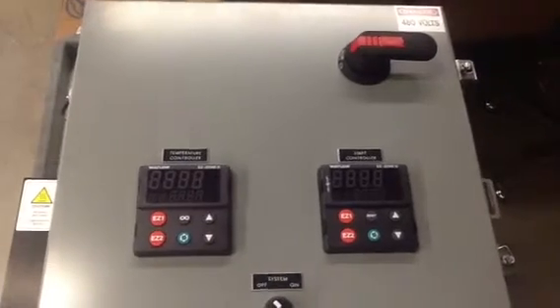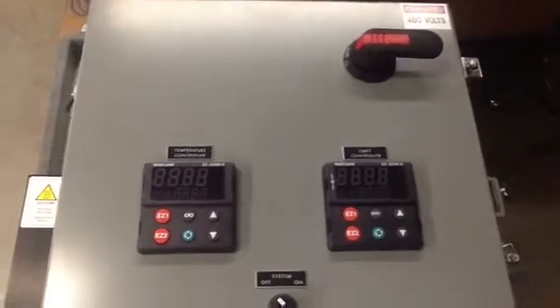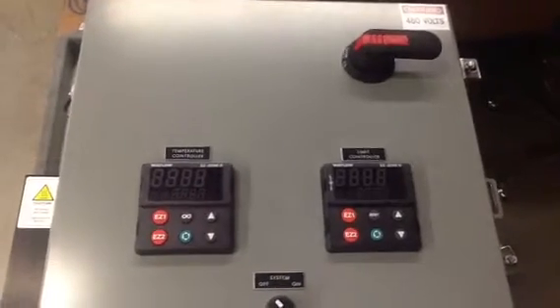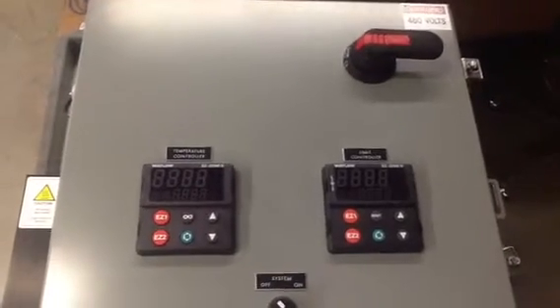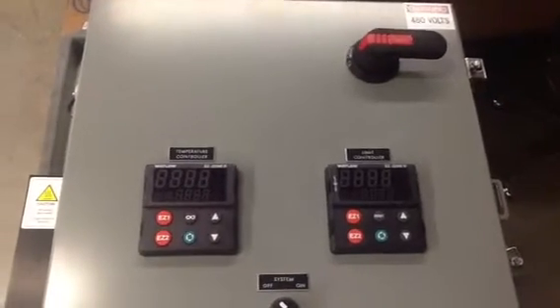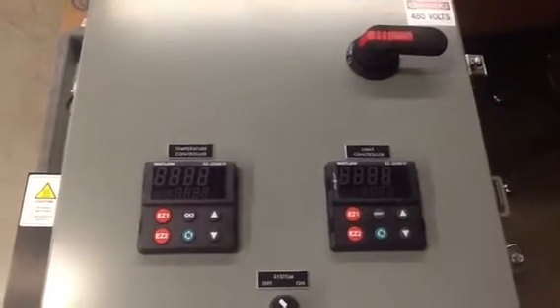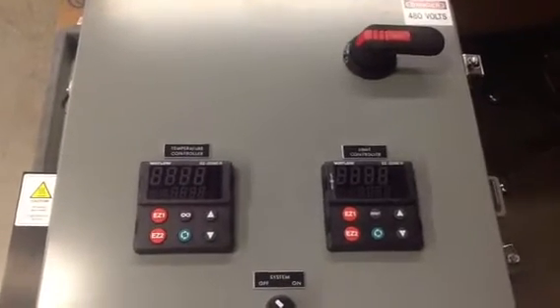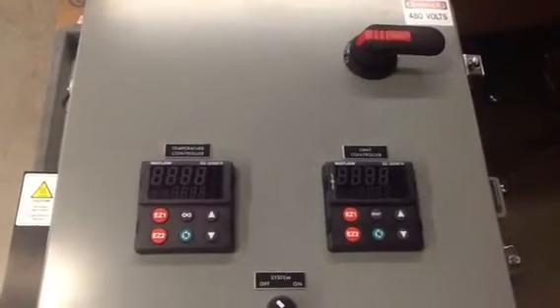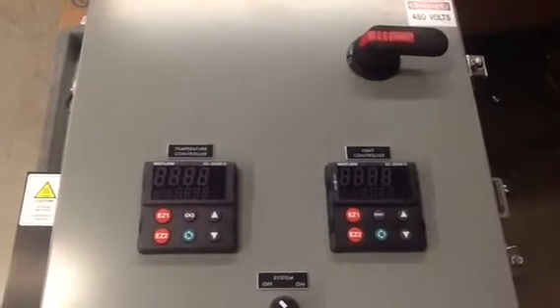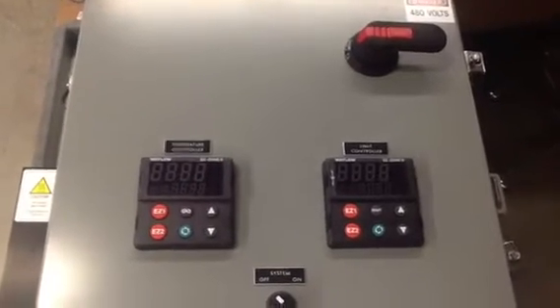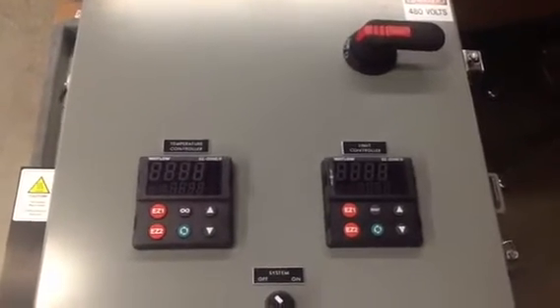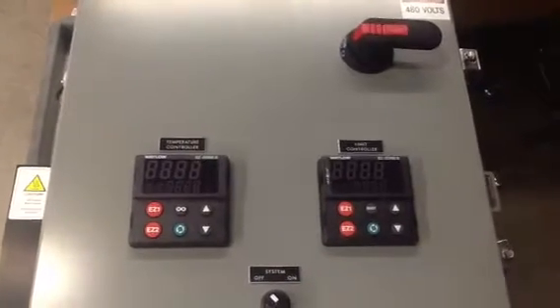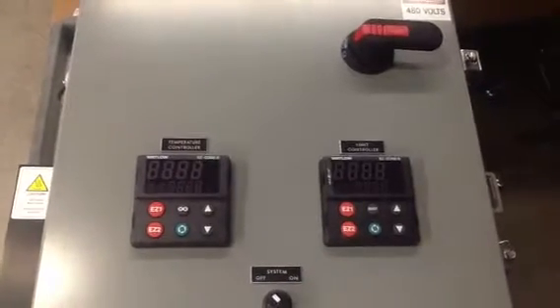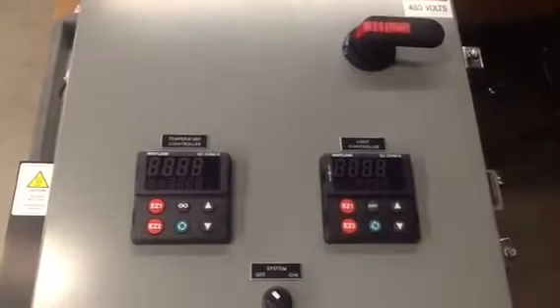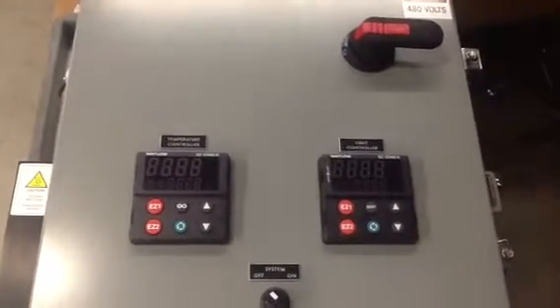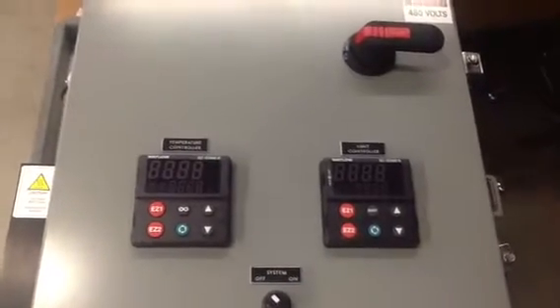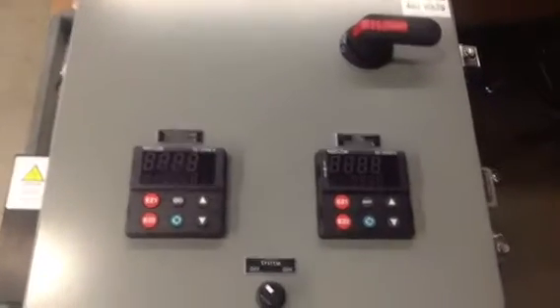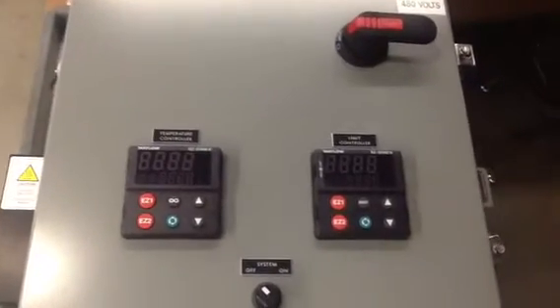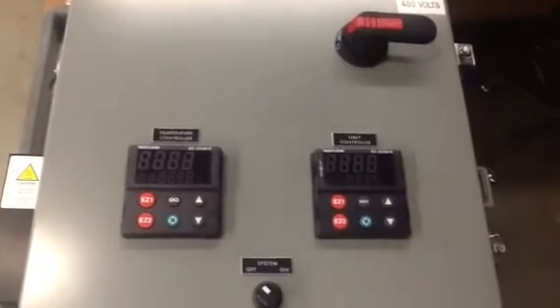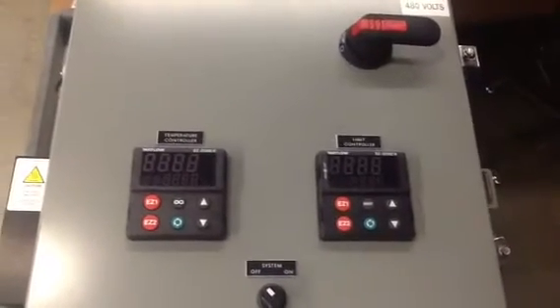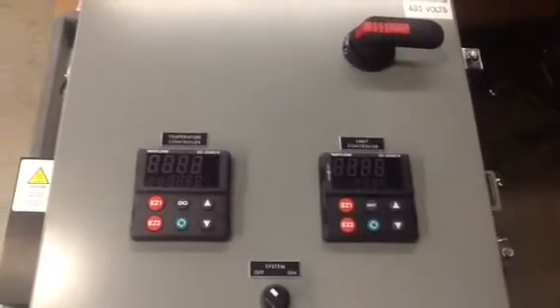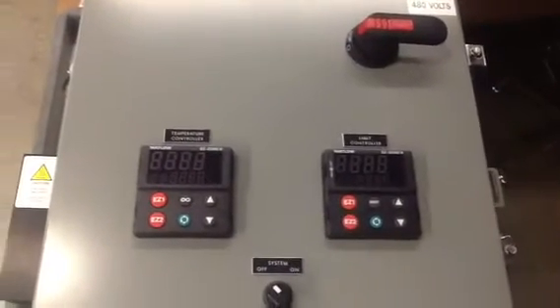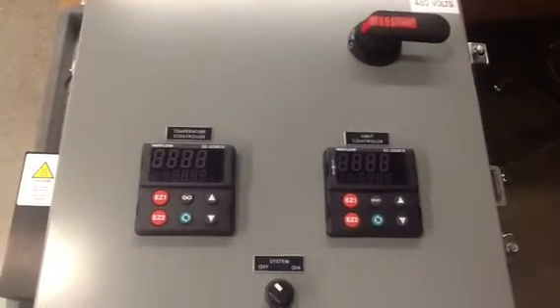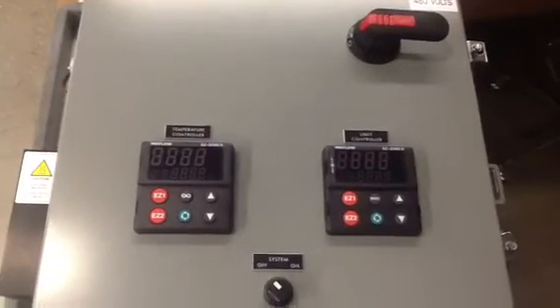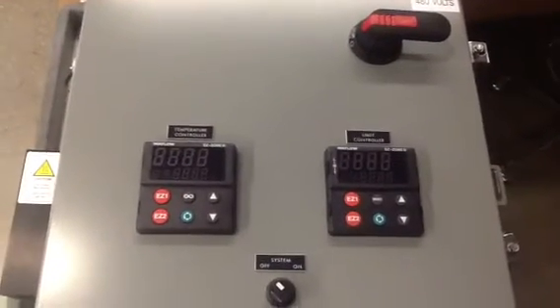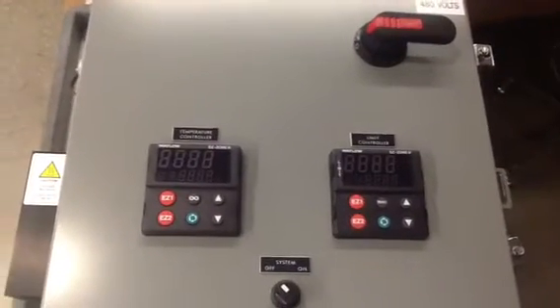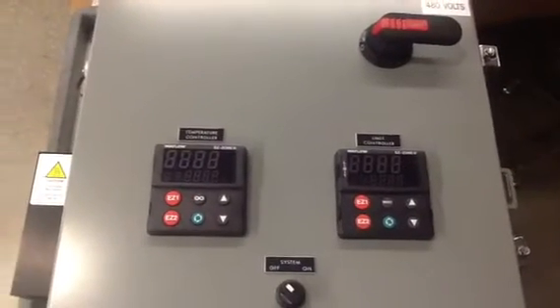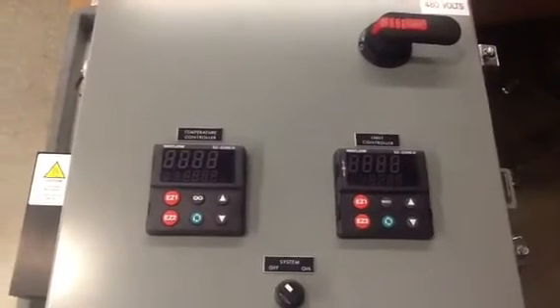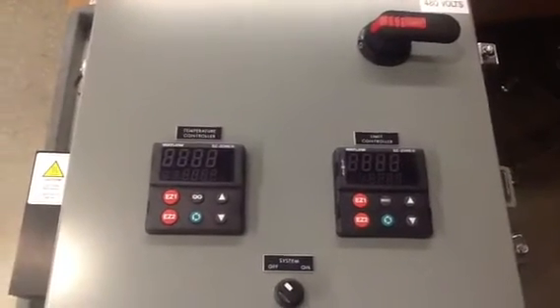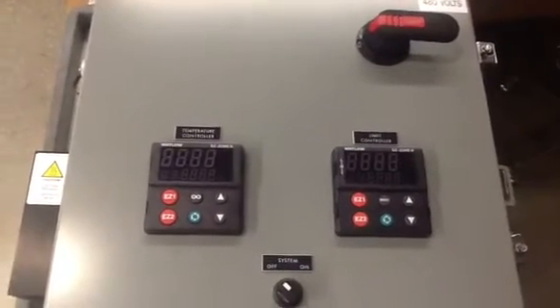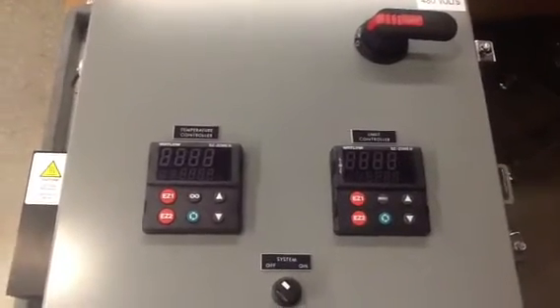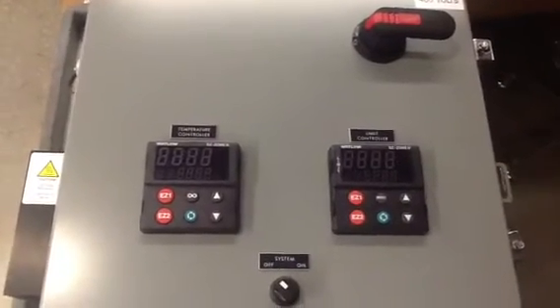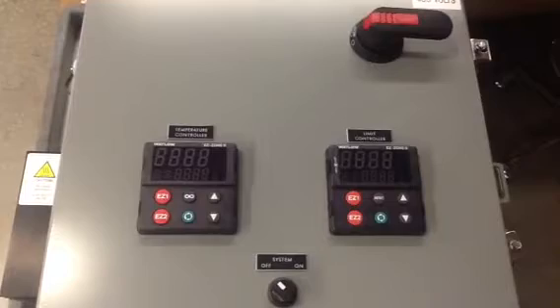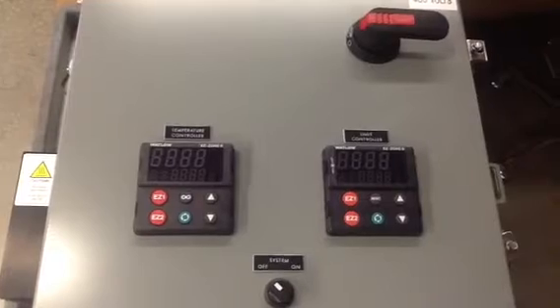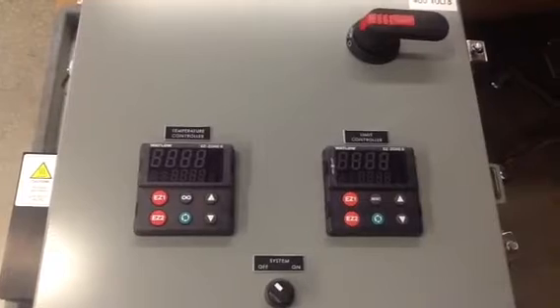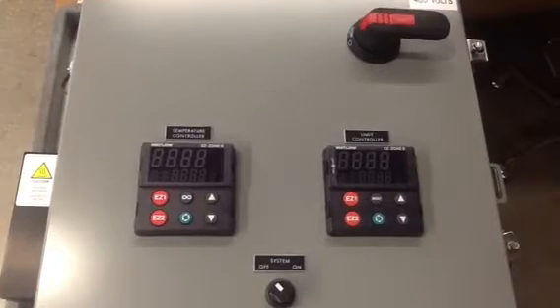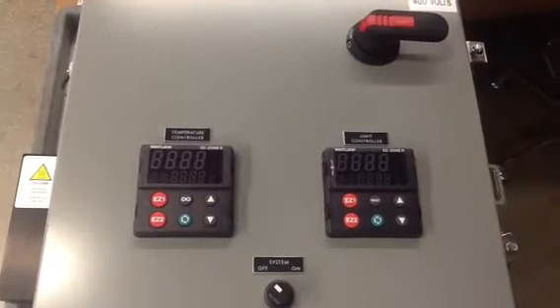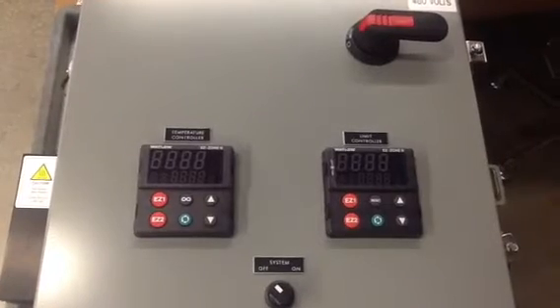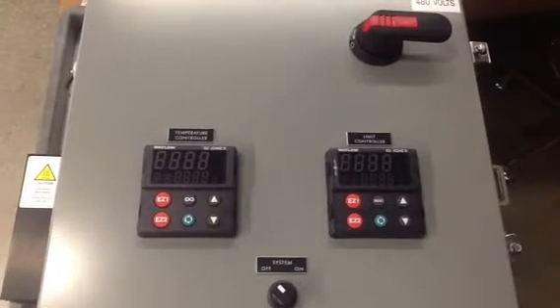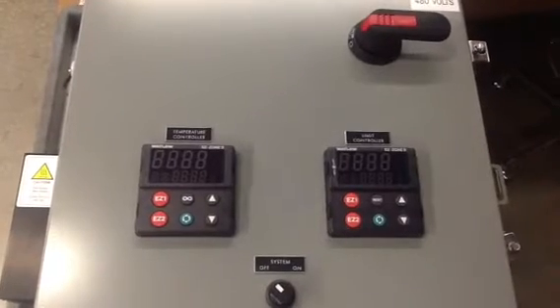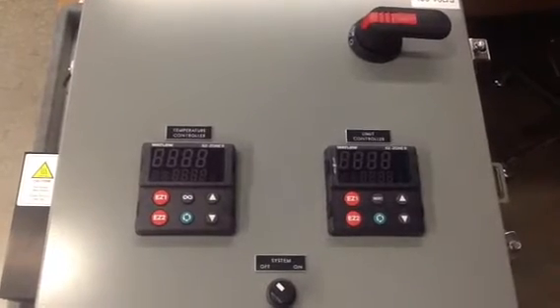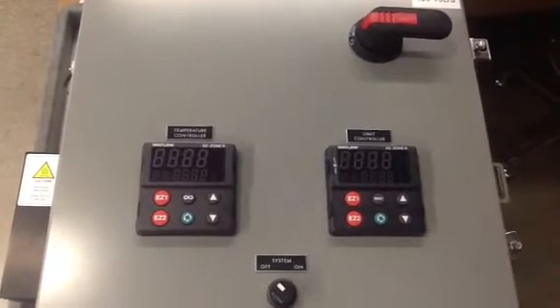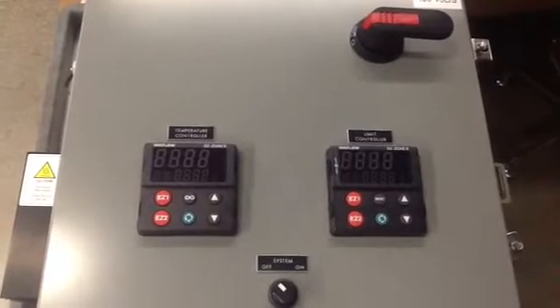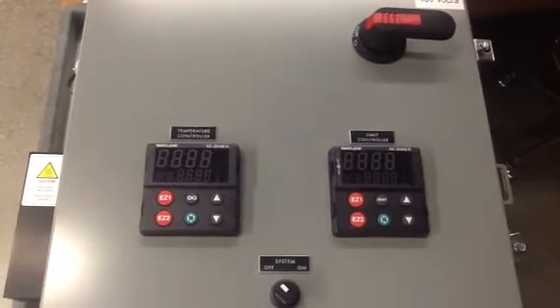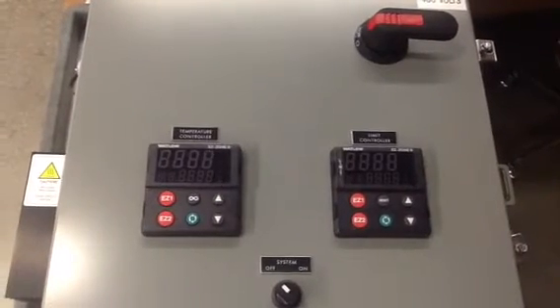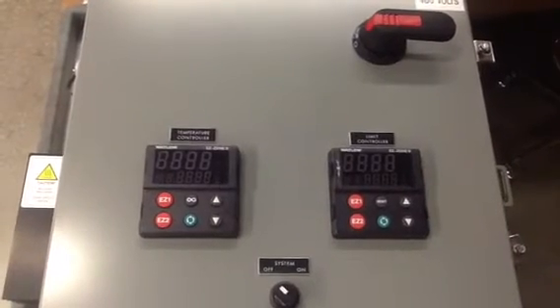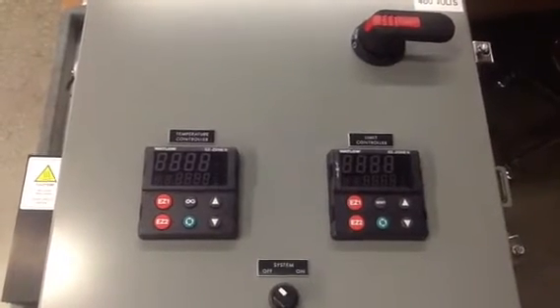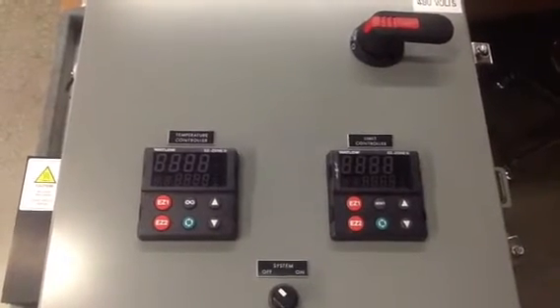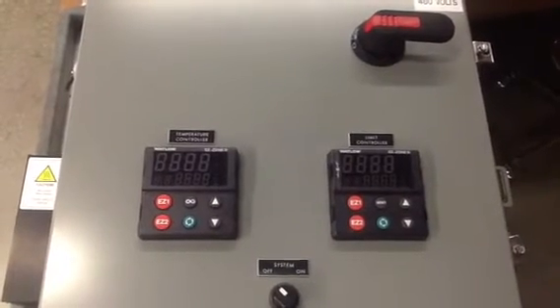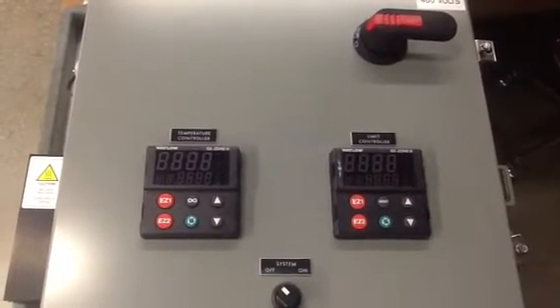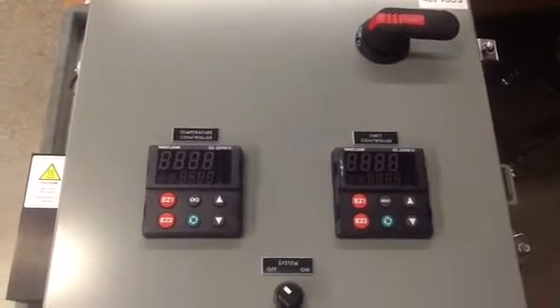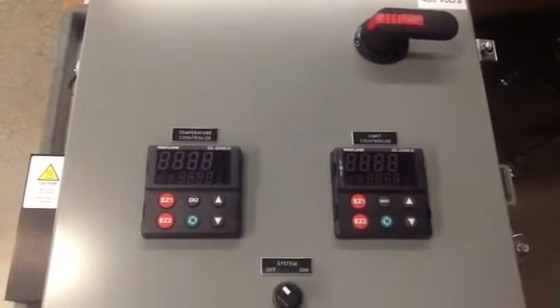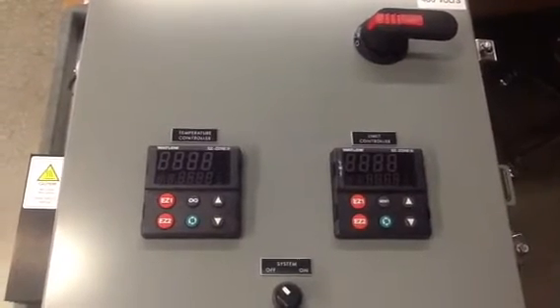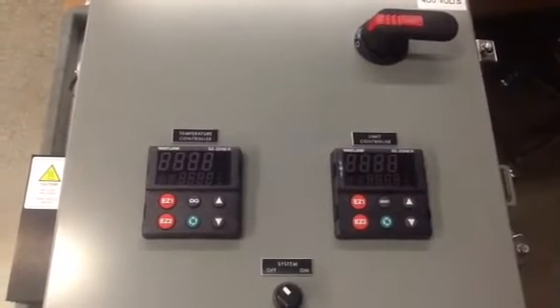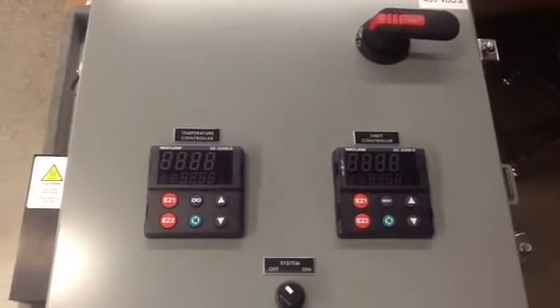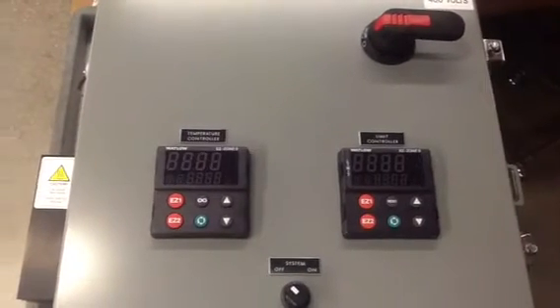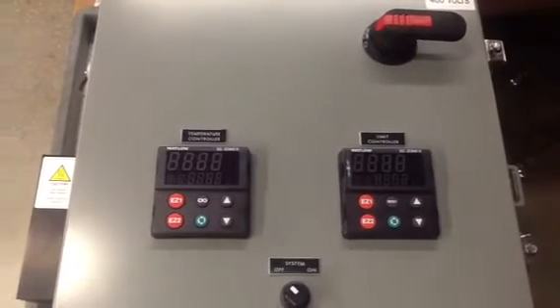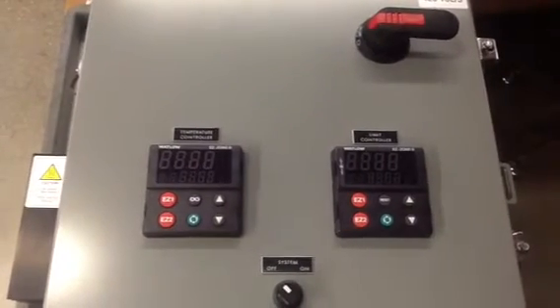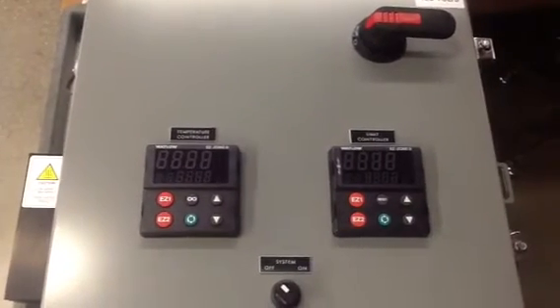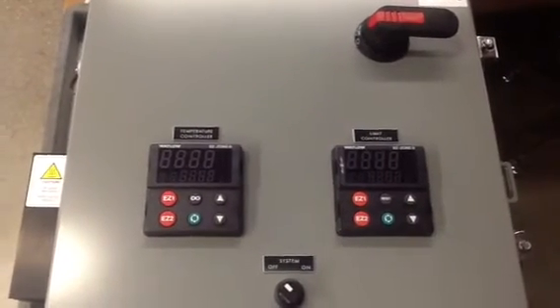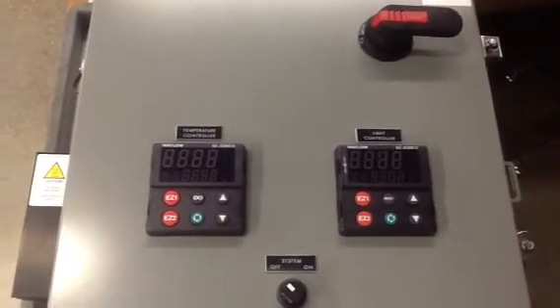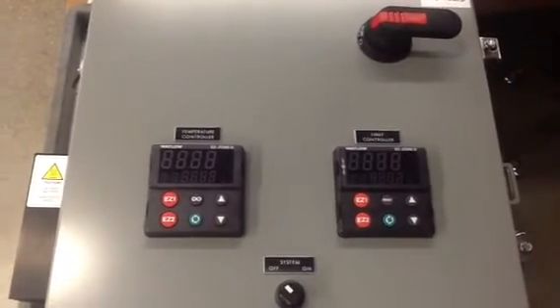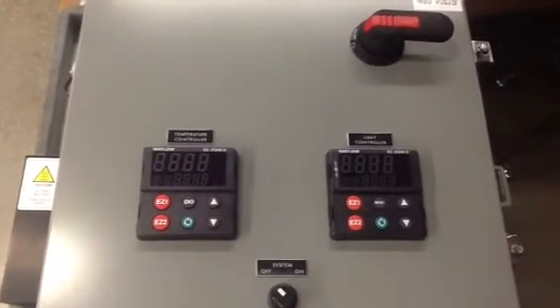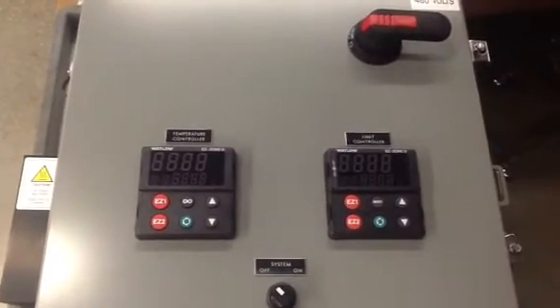This is a dual channel control box. The controller on the left is a temperature controller — it's actually dual zone ramping.